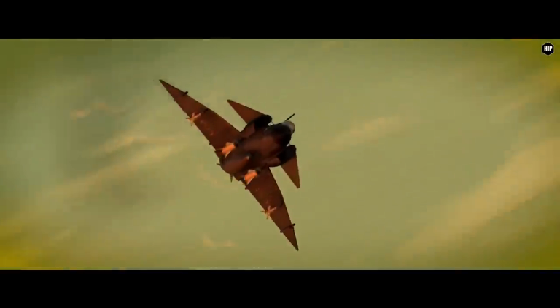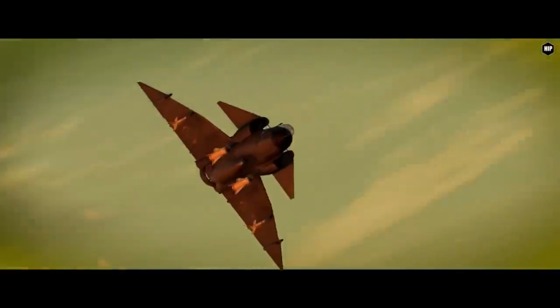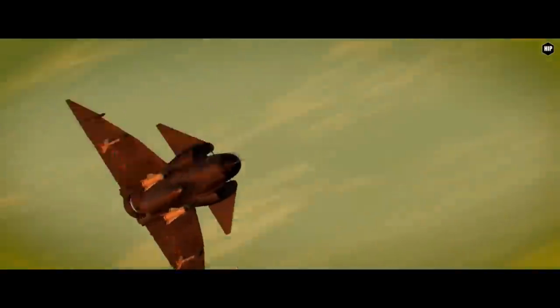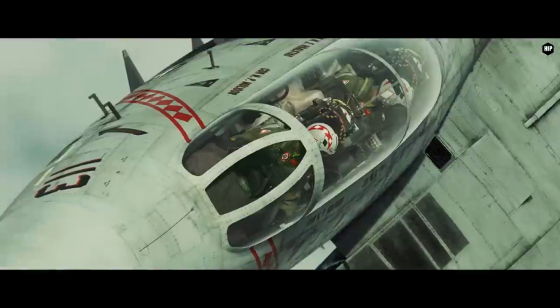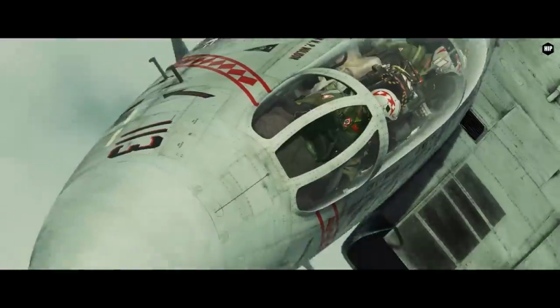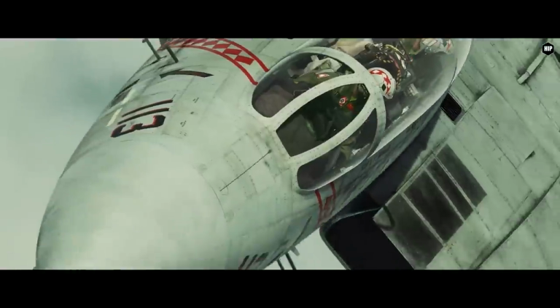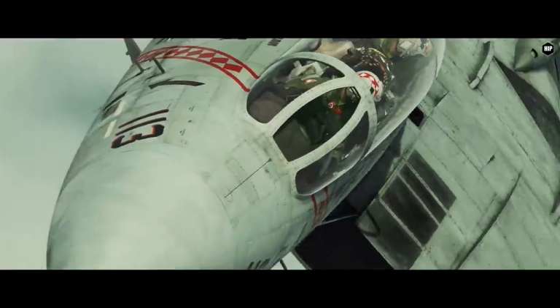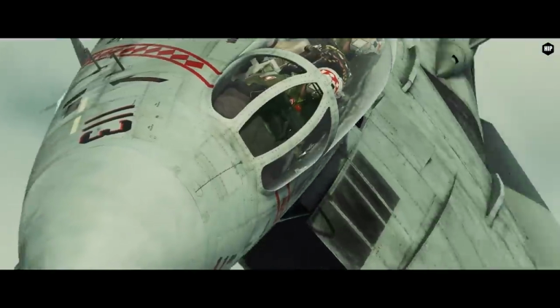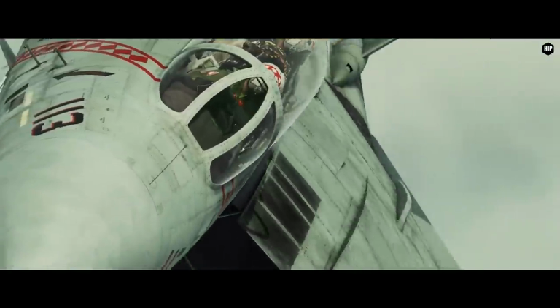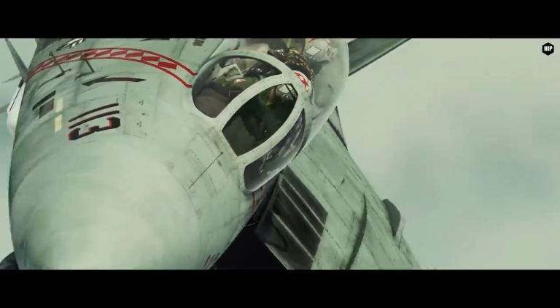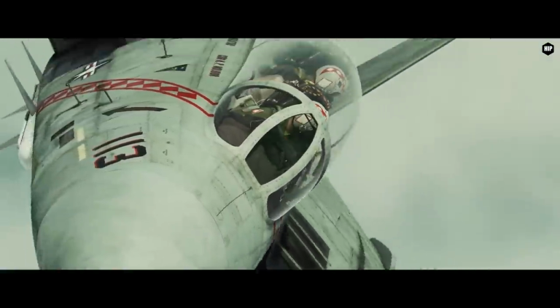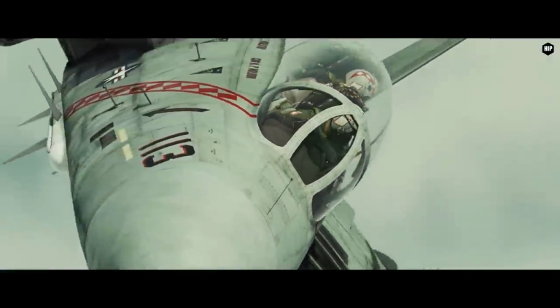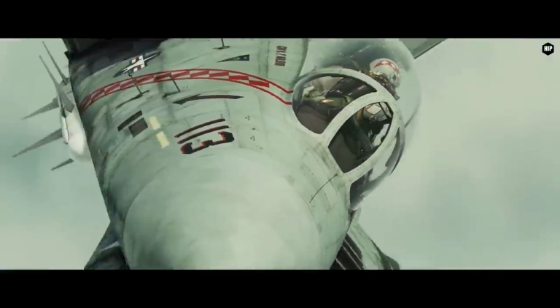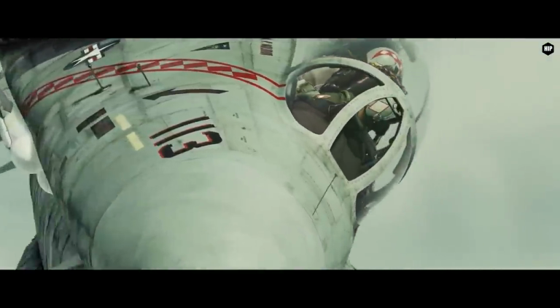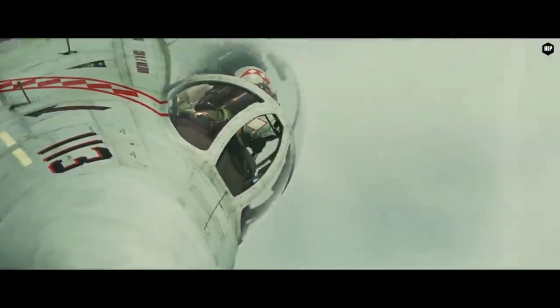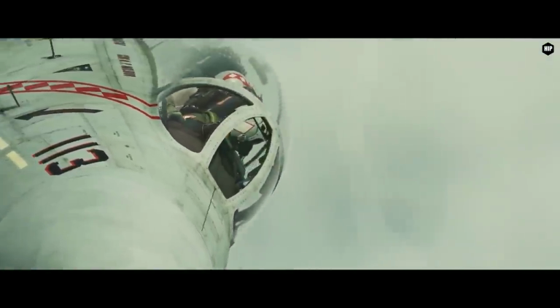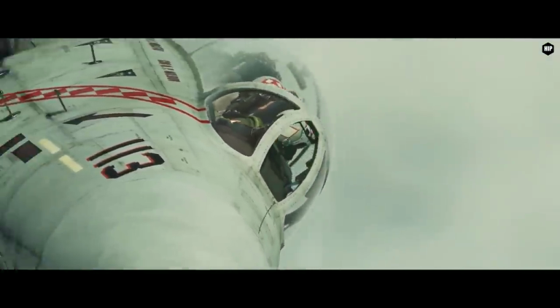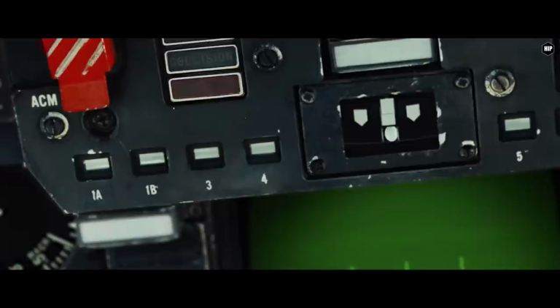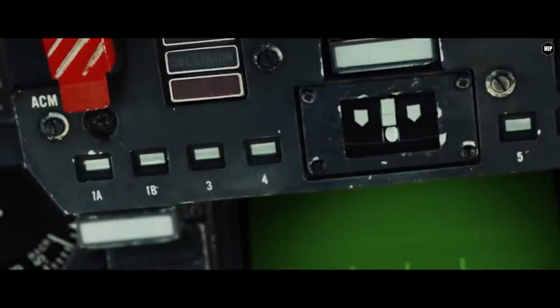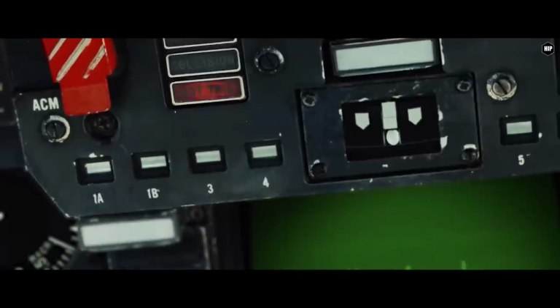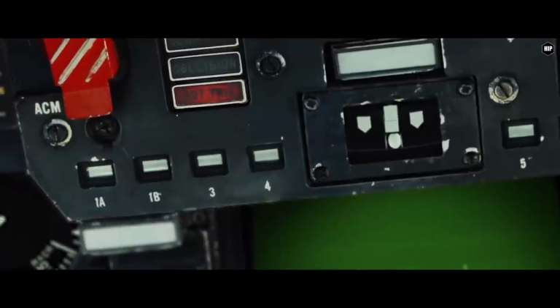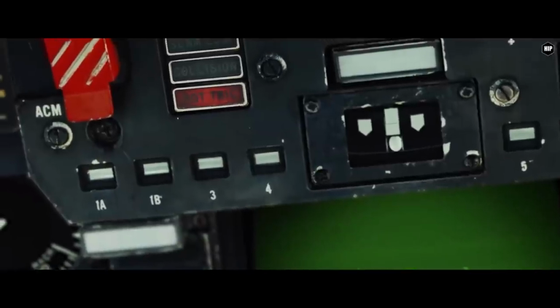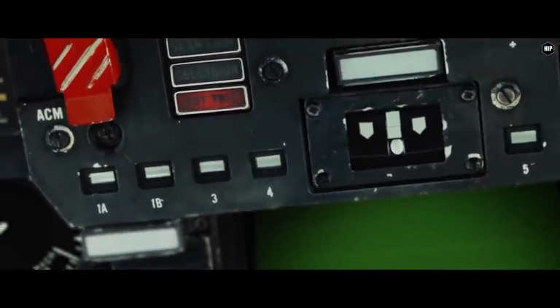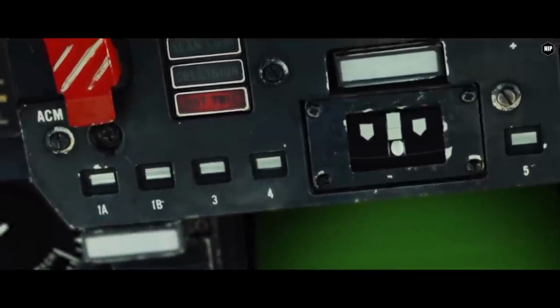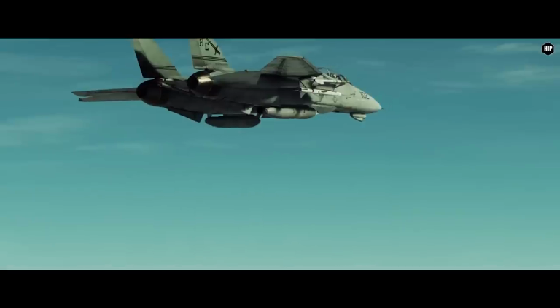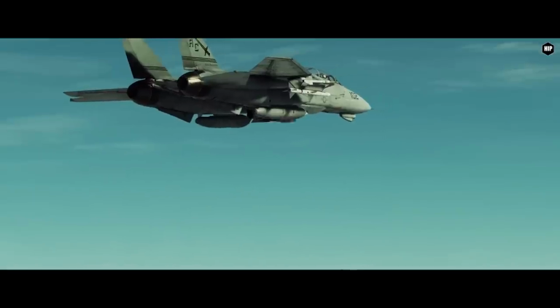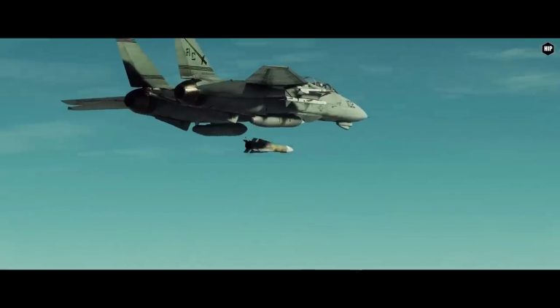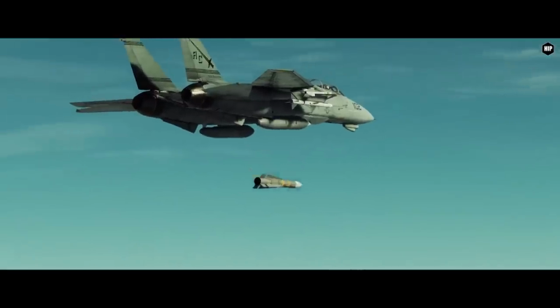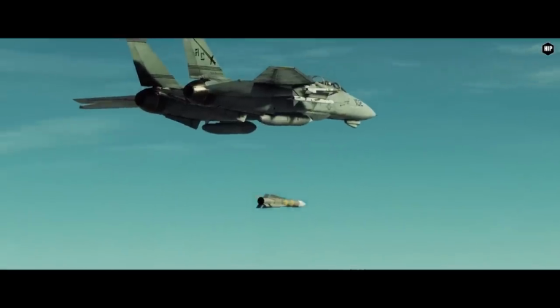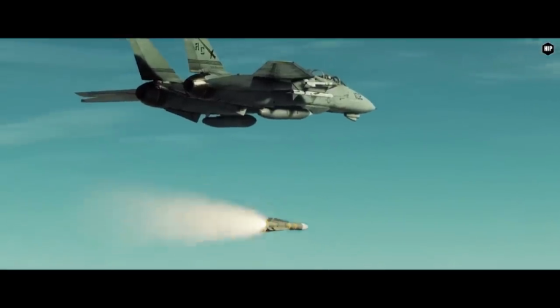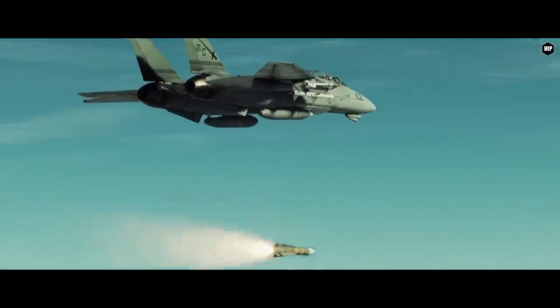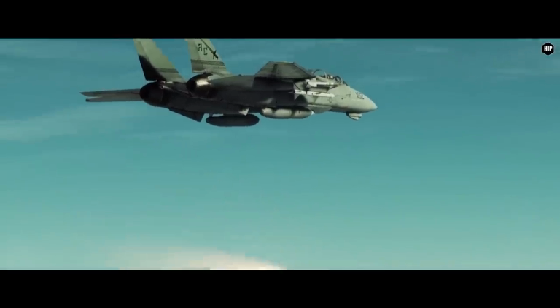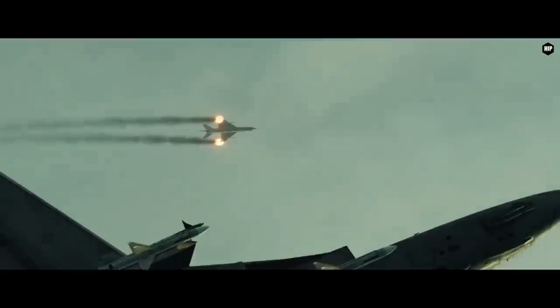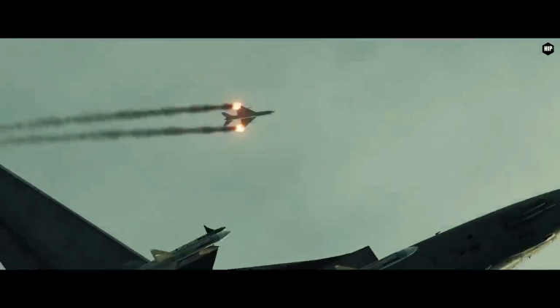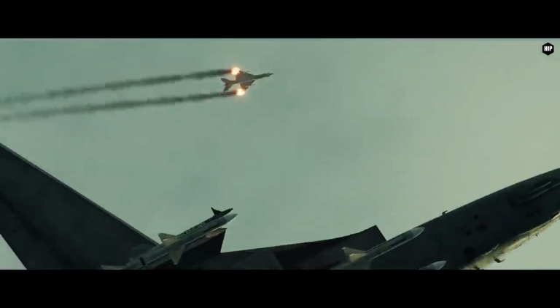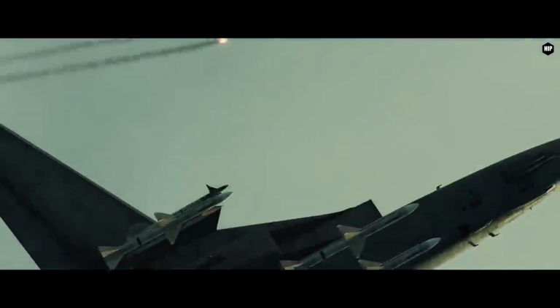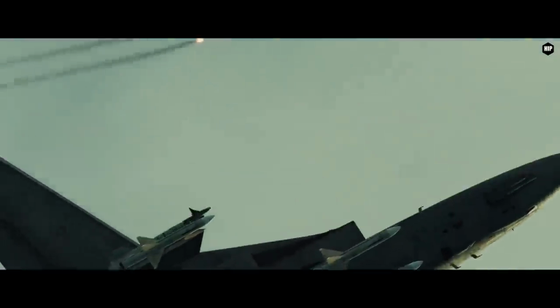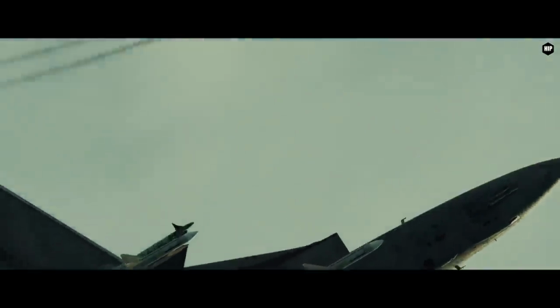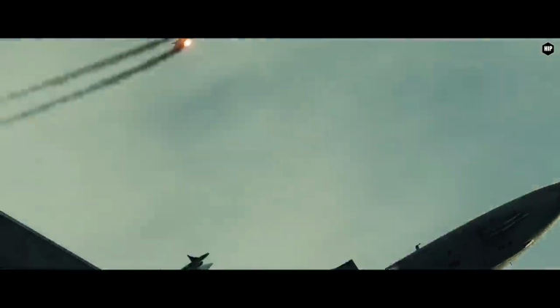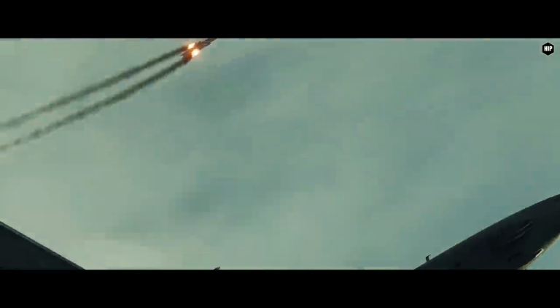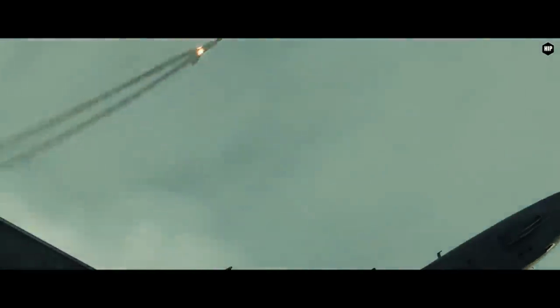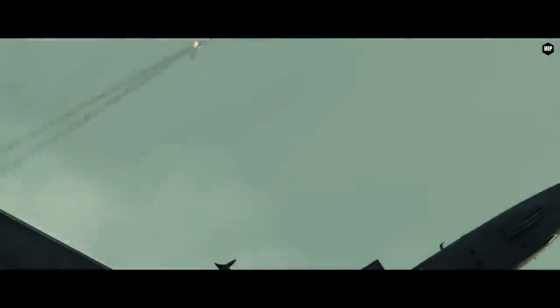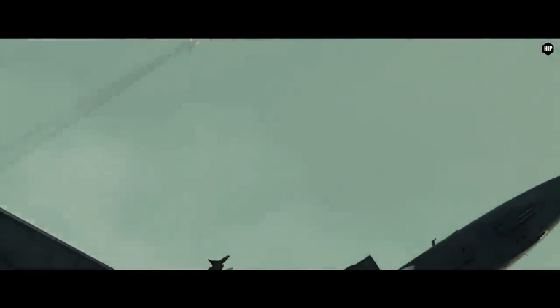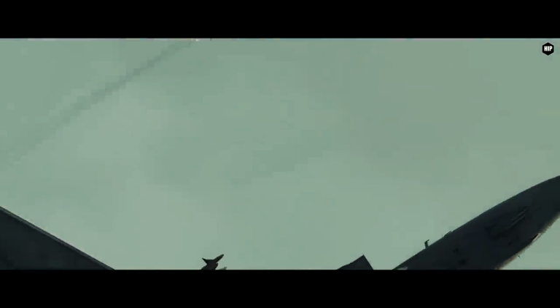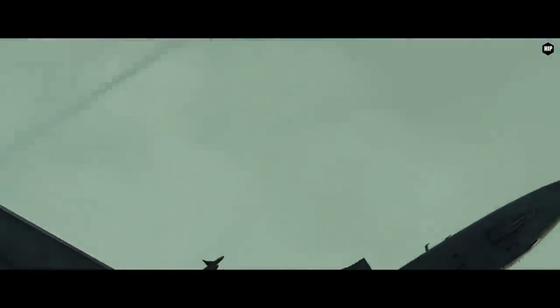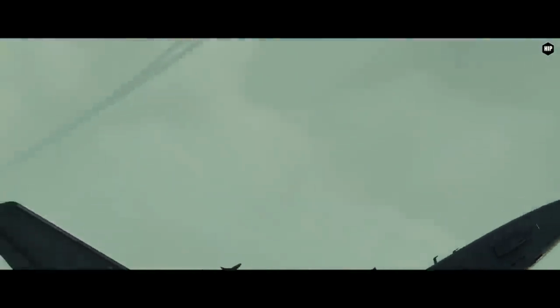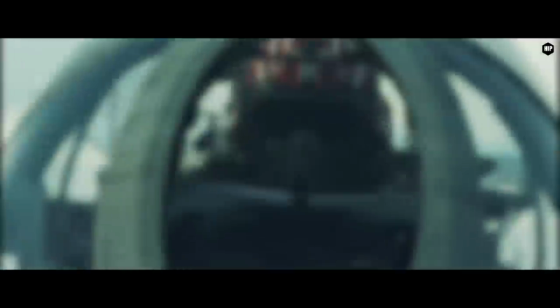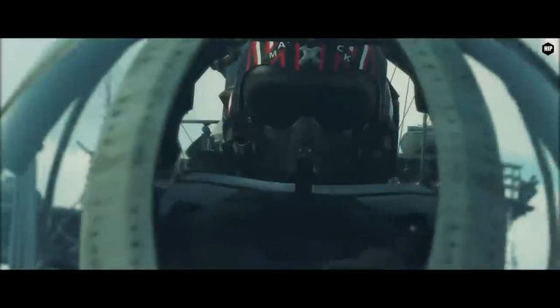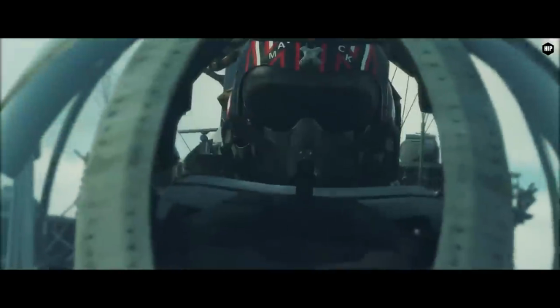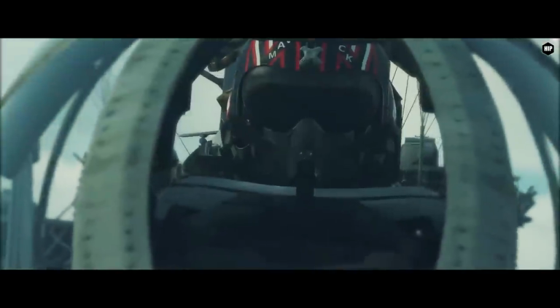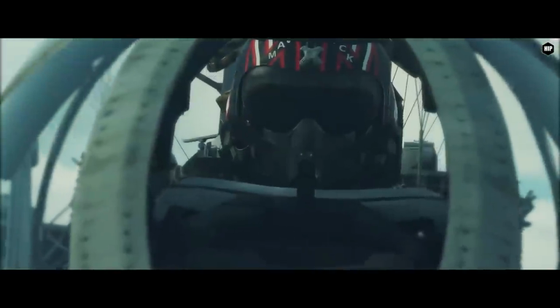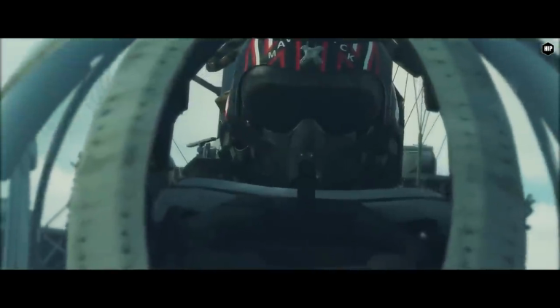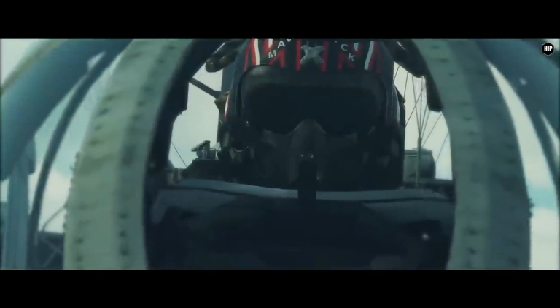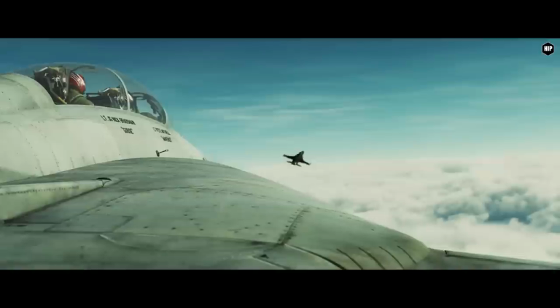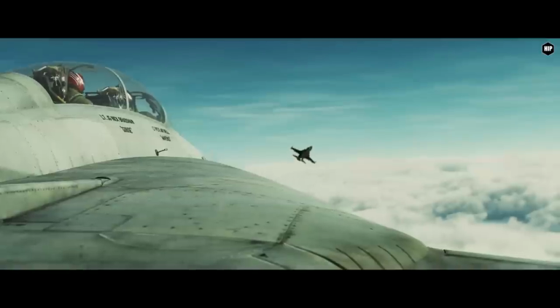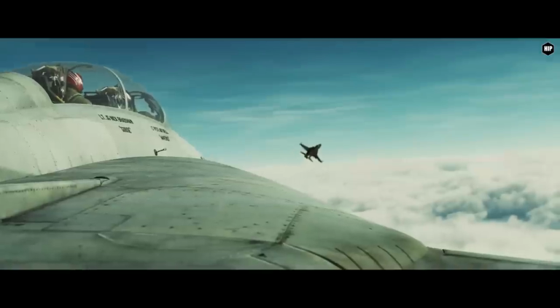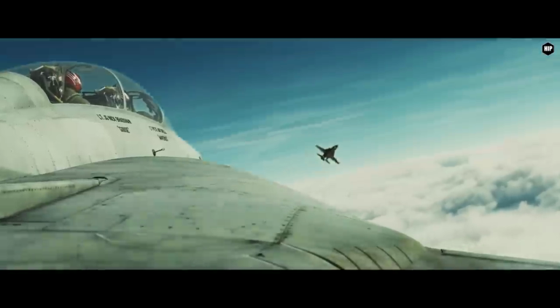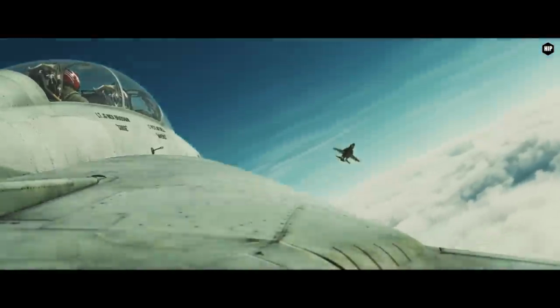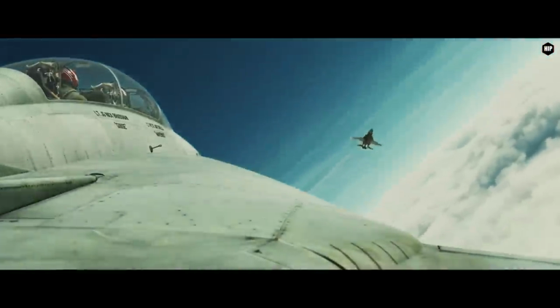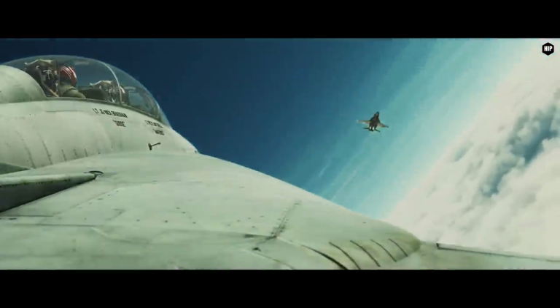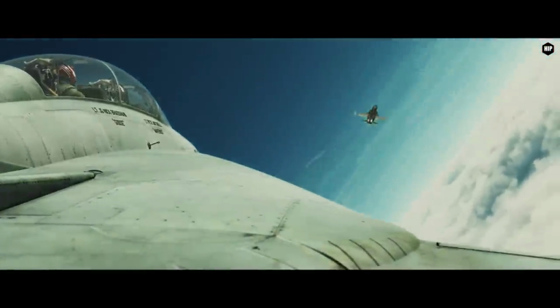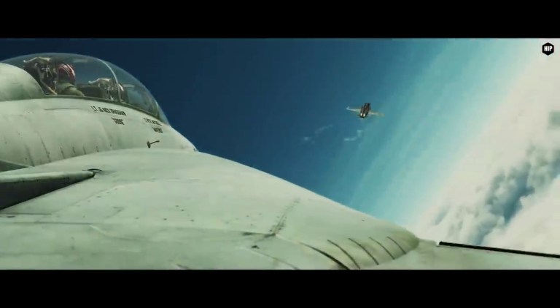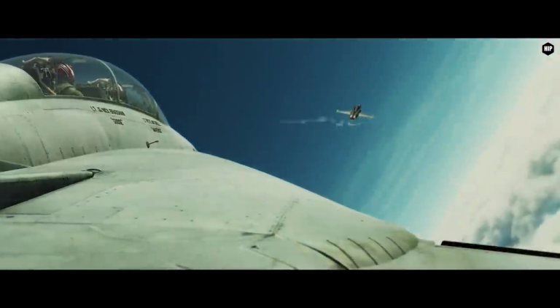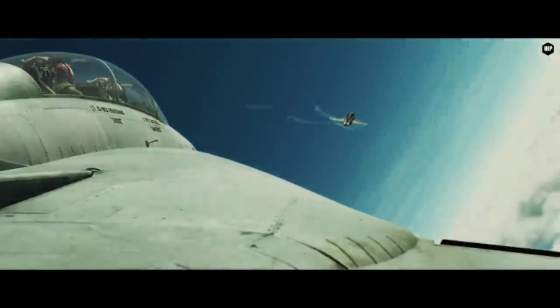The Tomcat received wheel chocks. By default they will be on for cold start, so remember to ask the ground chief to remove them before trying to taxi.